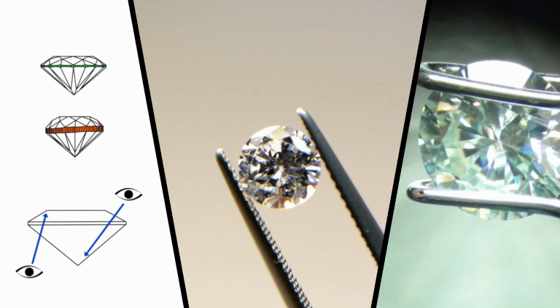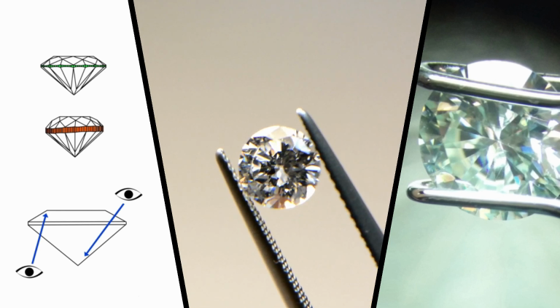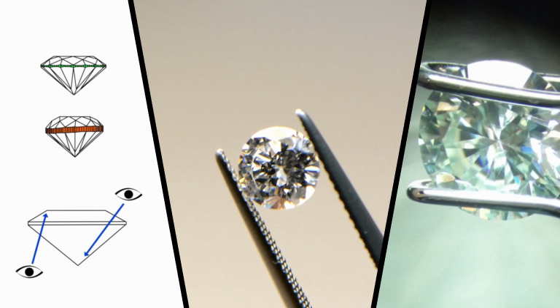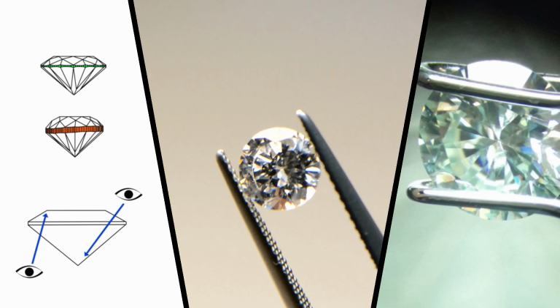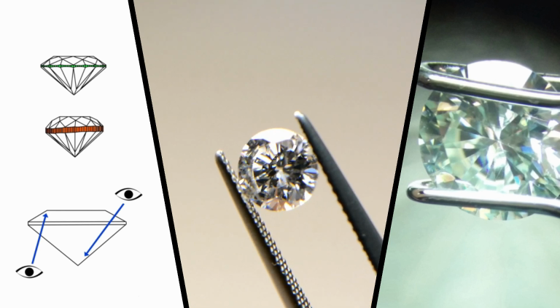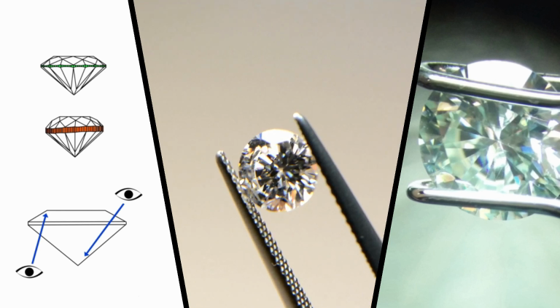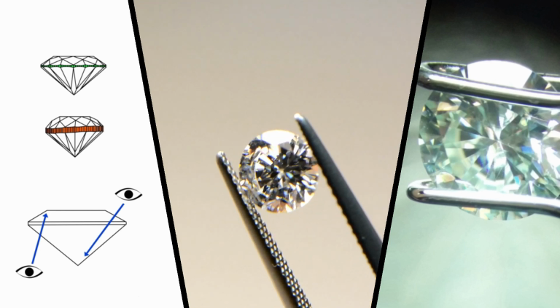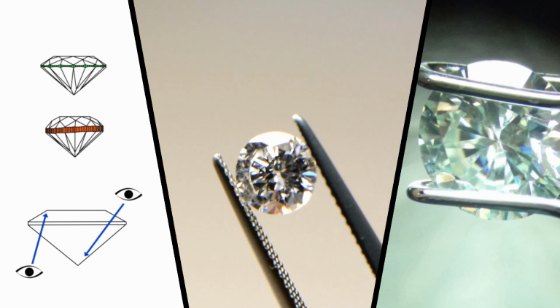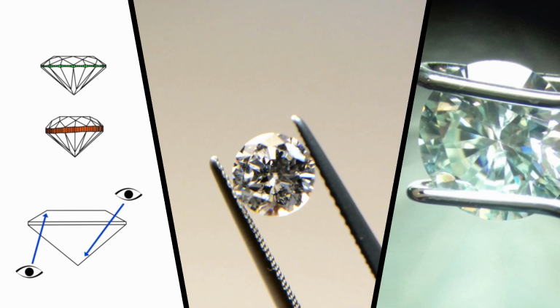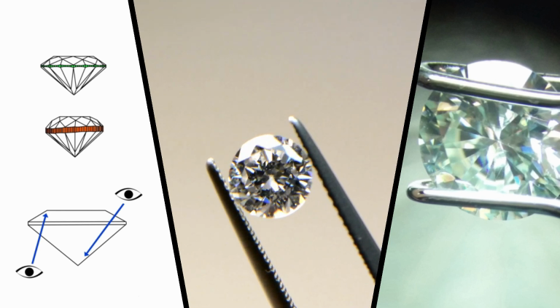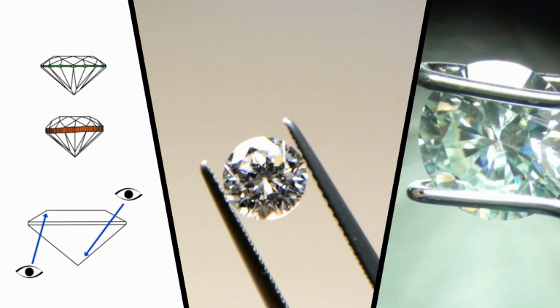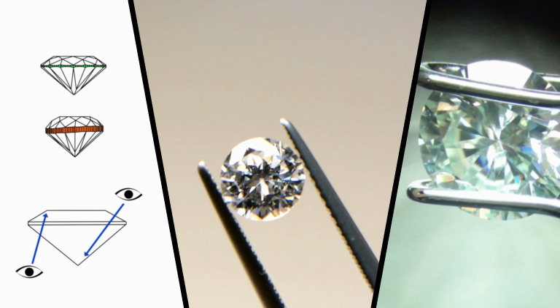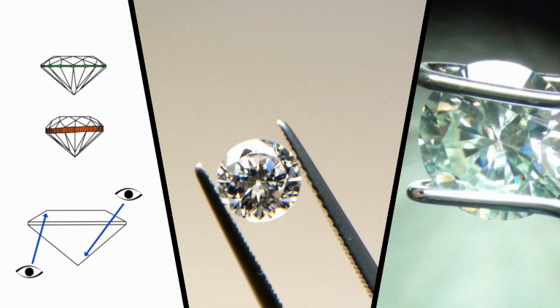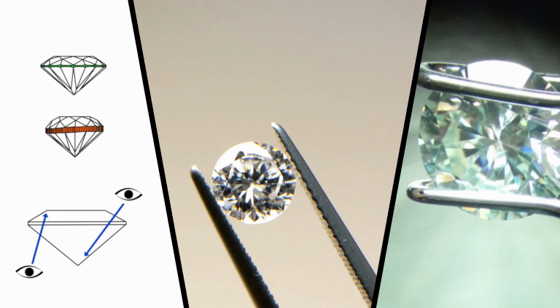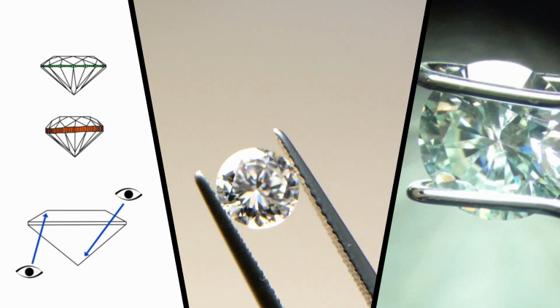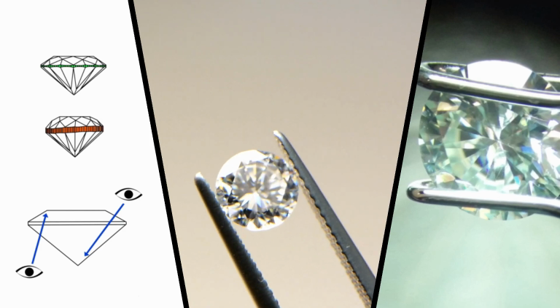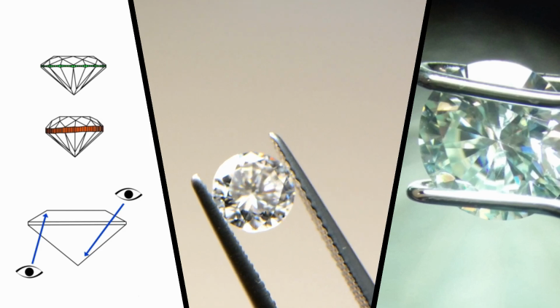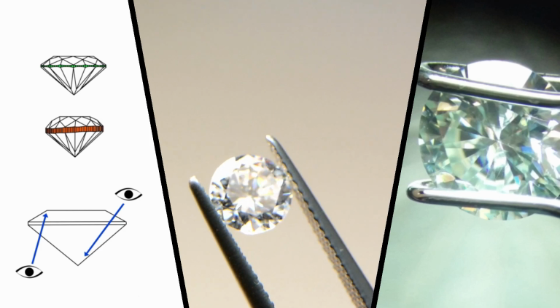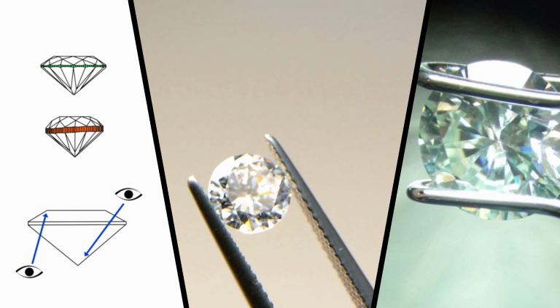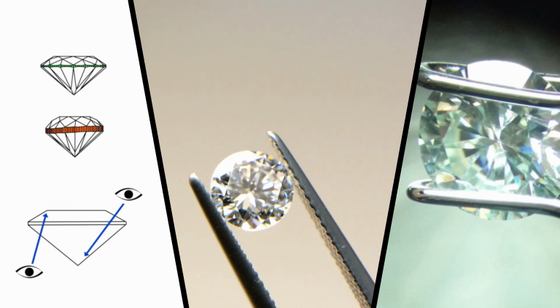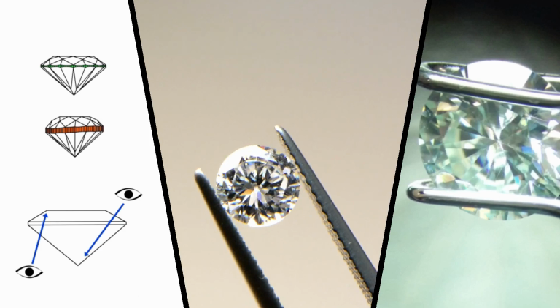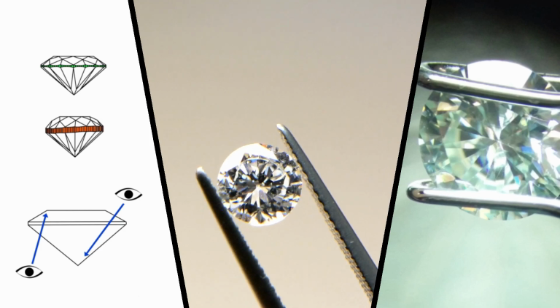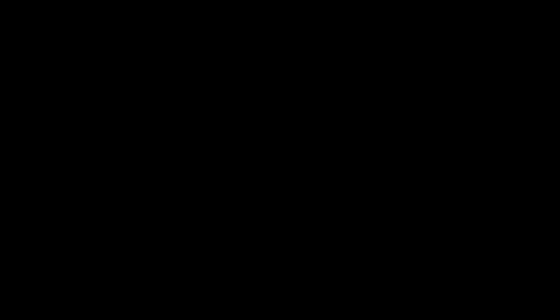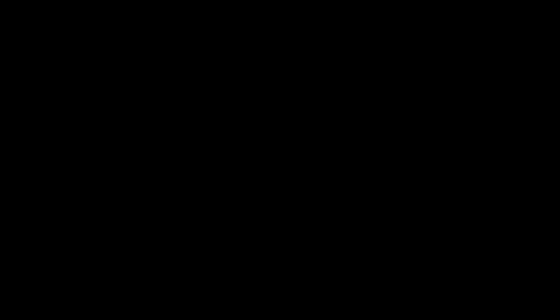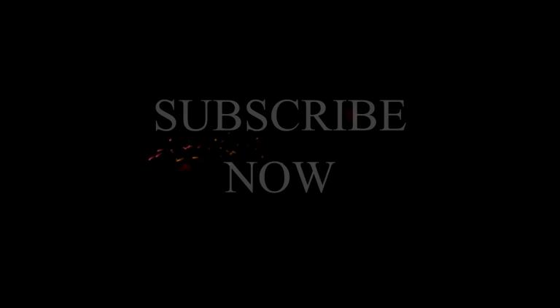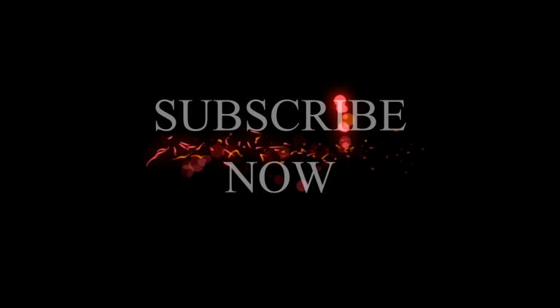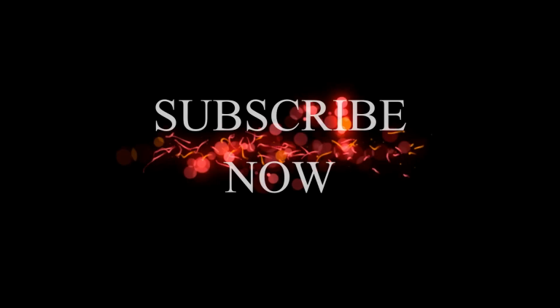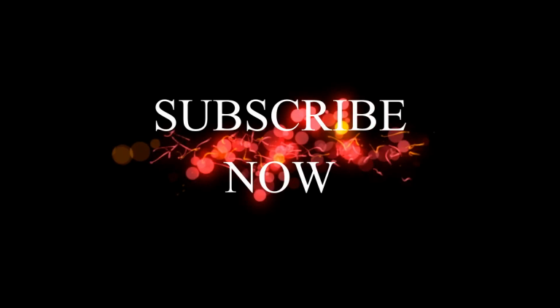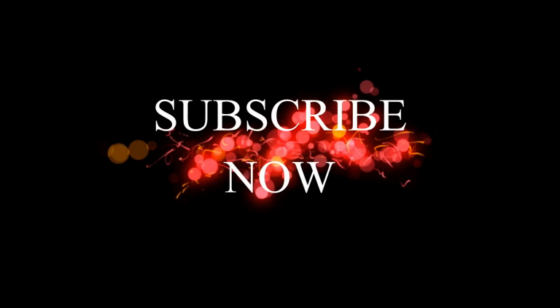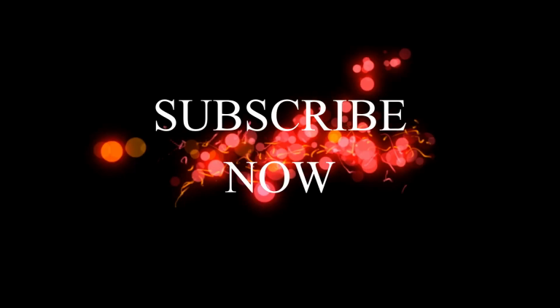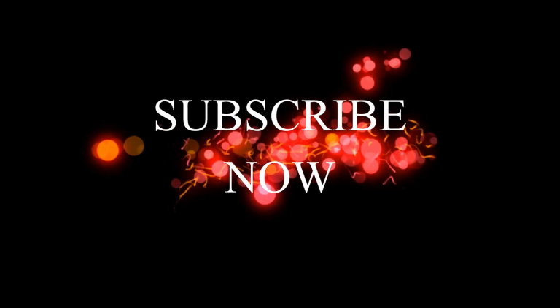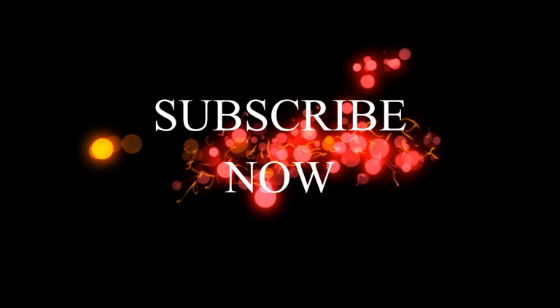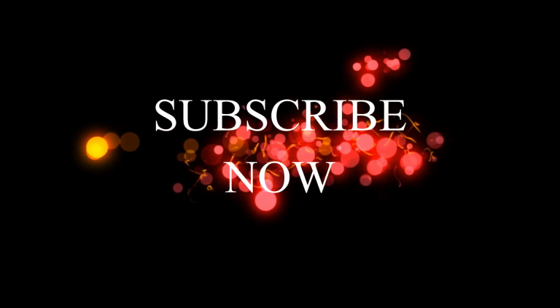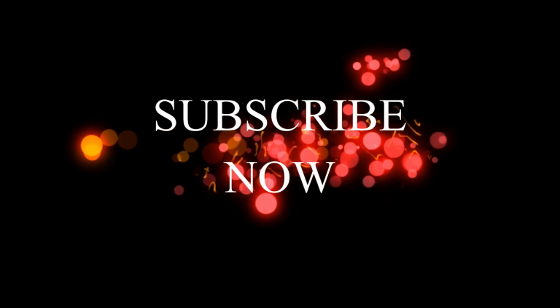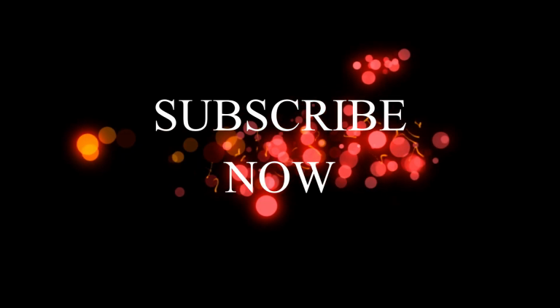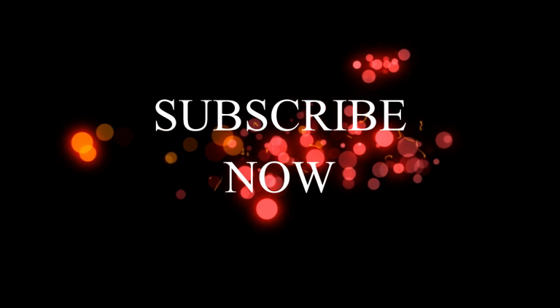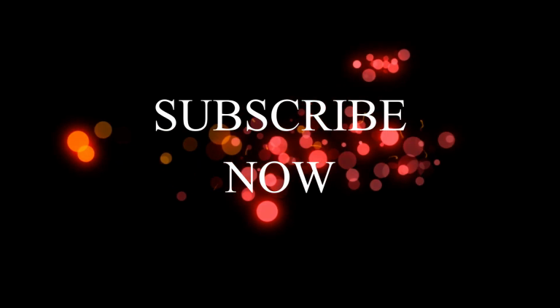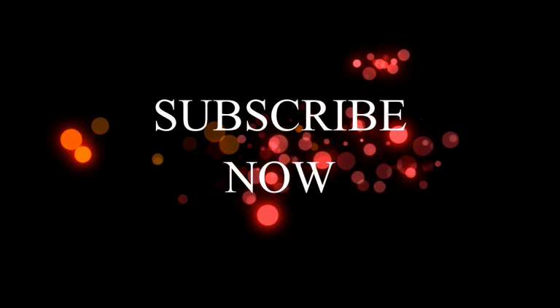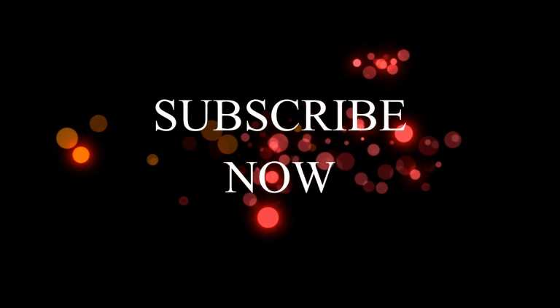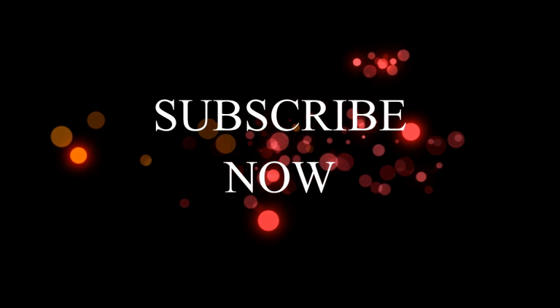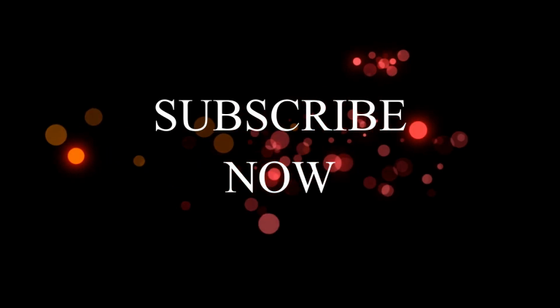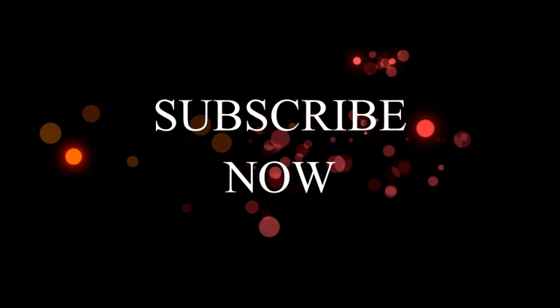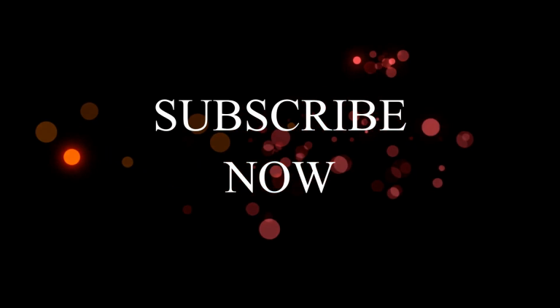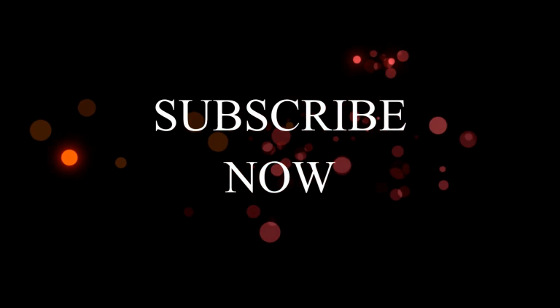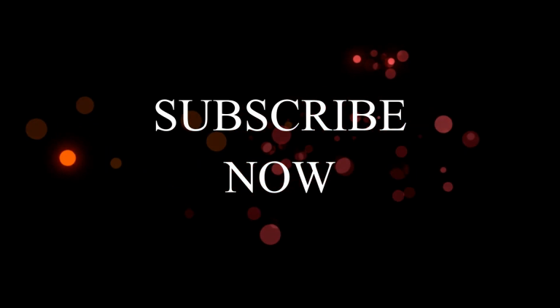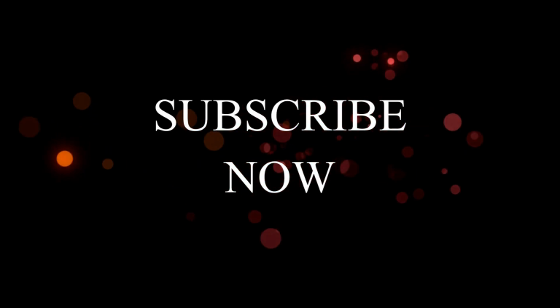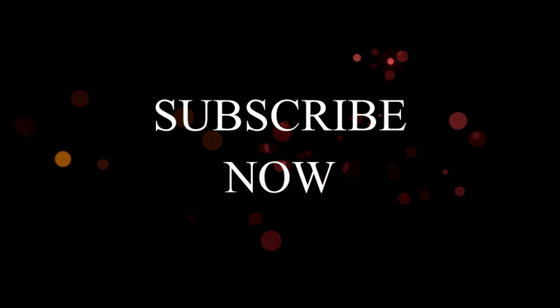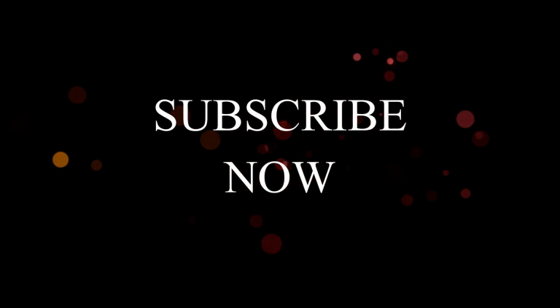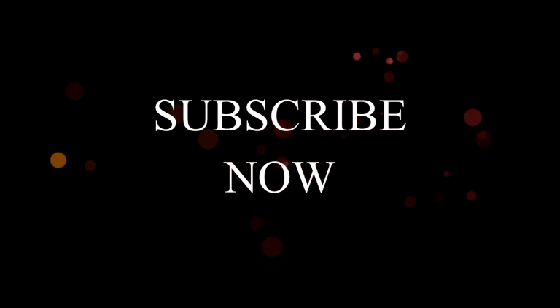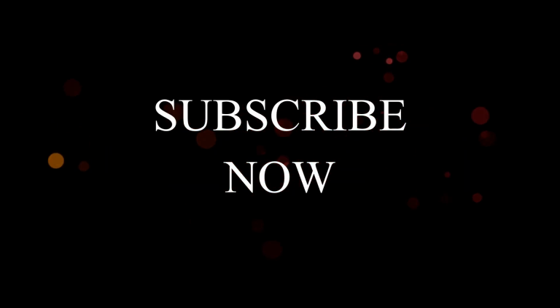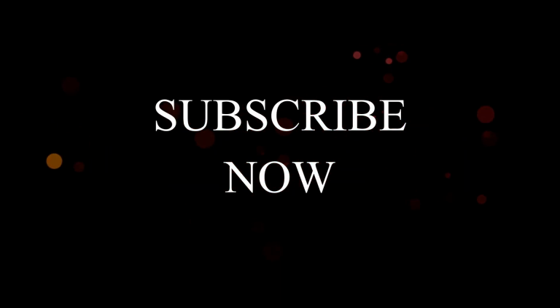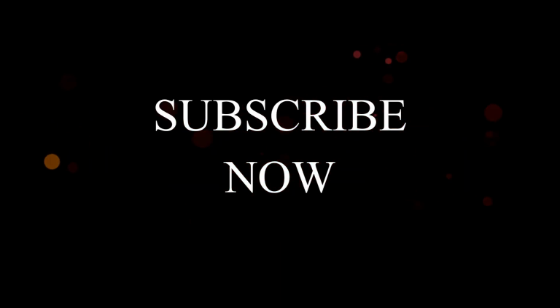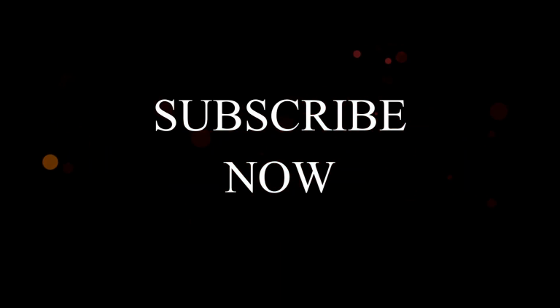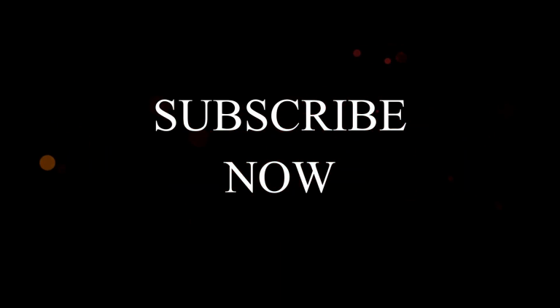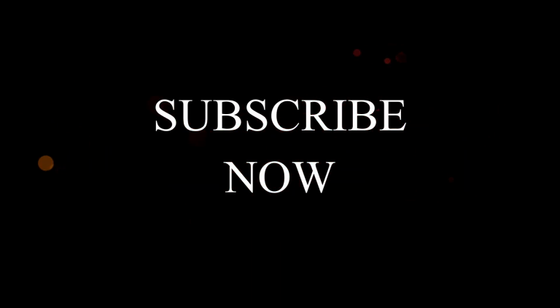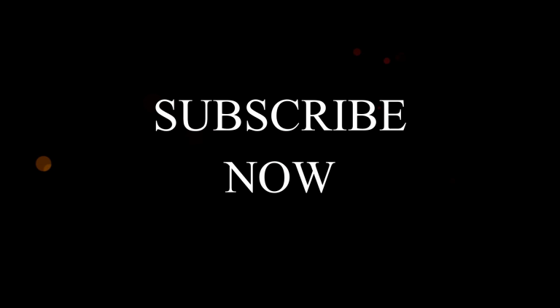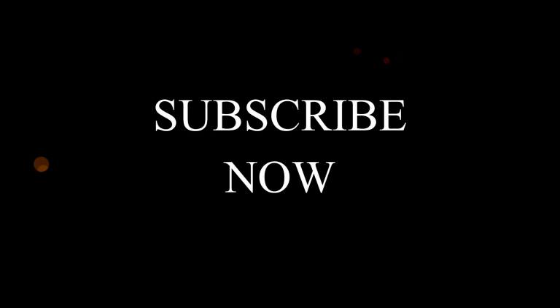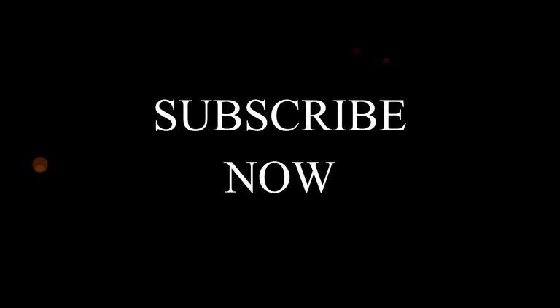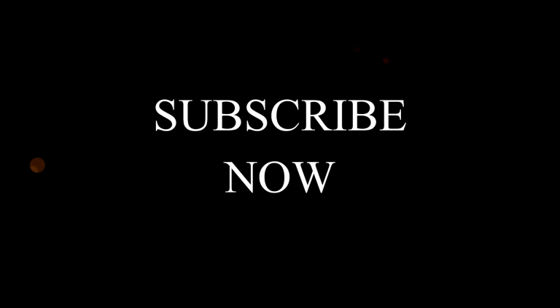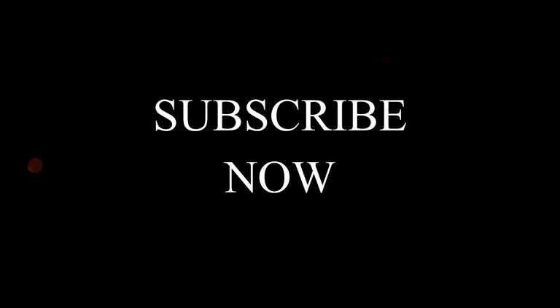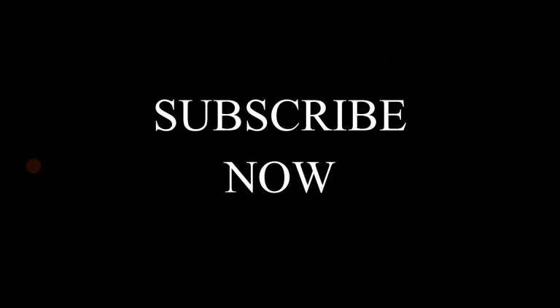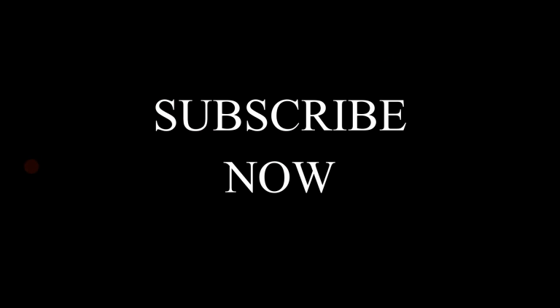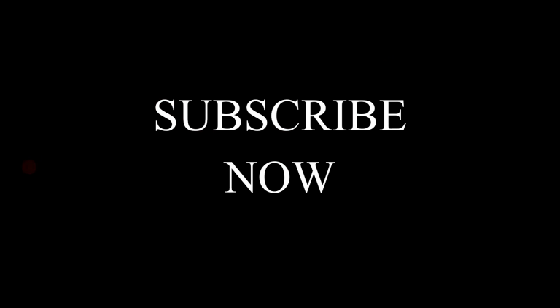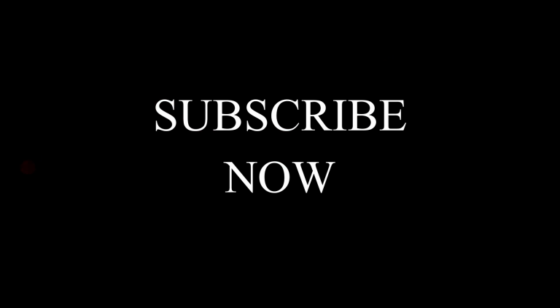Make sure you check out our other videos with more information on how to spot cubic zirconia, synthetic moissanite, or verify that you have a real diamond. If you find this video helpful and interesting, make sure to subscribe to our channel so you don't miss out on any news in the world of diamonds.